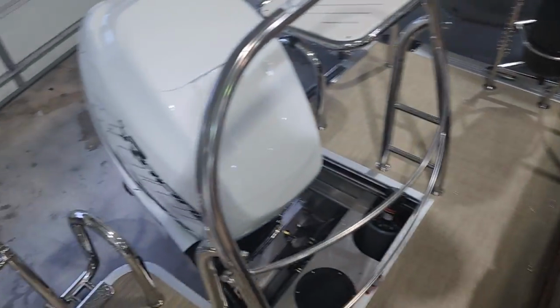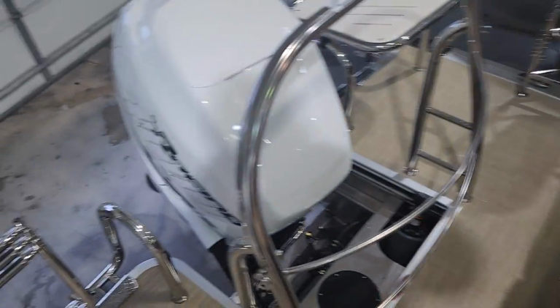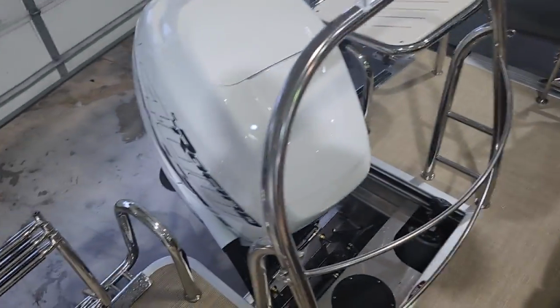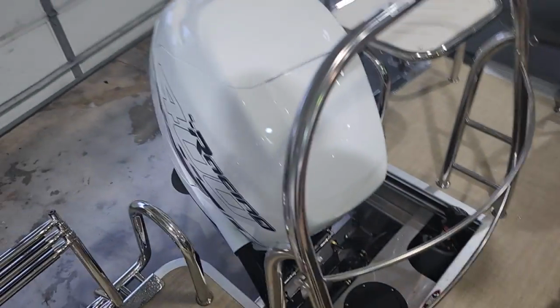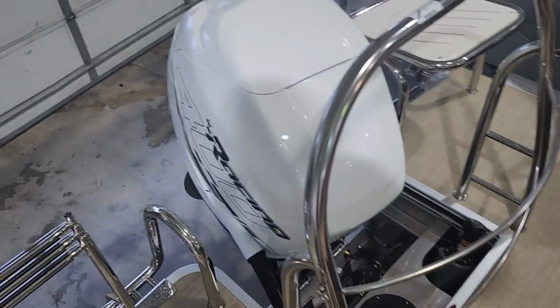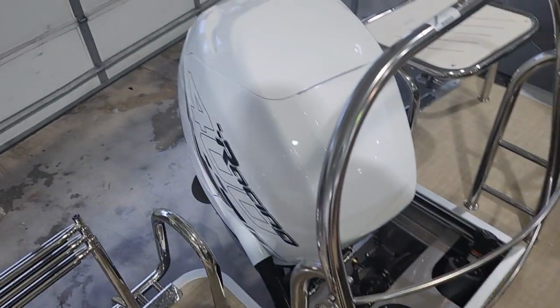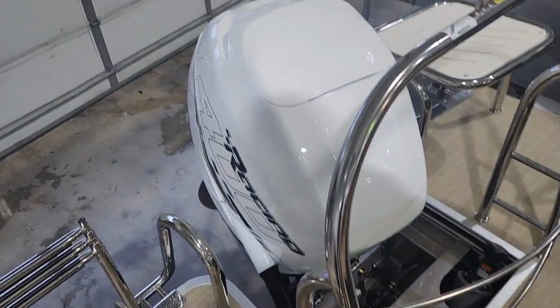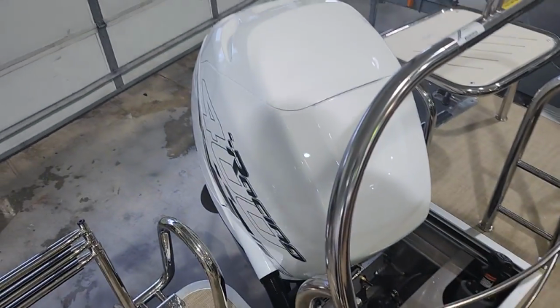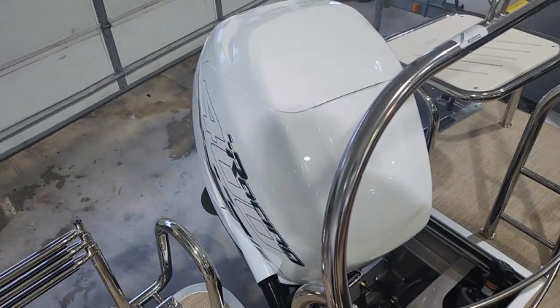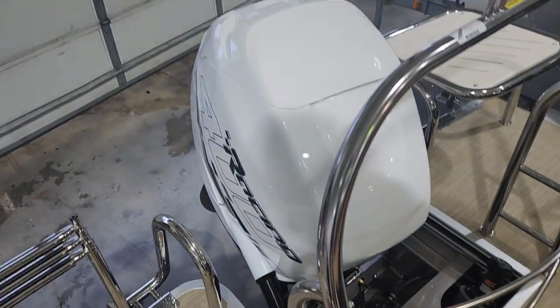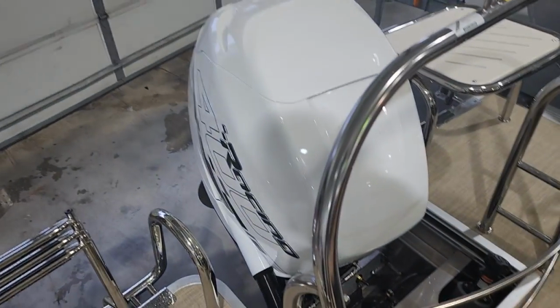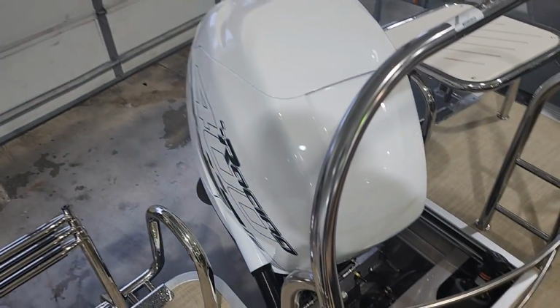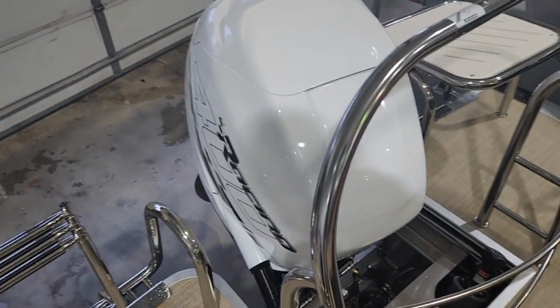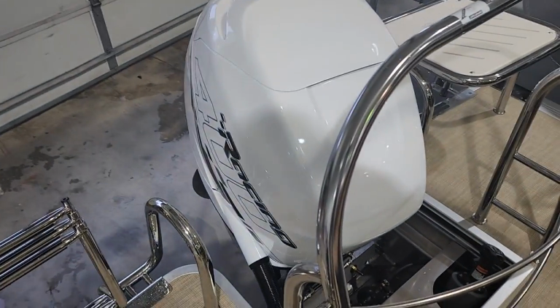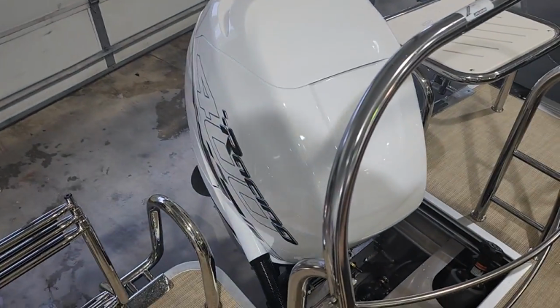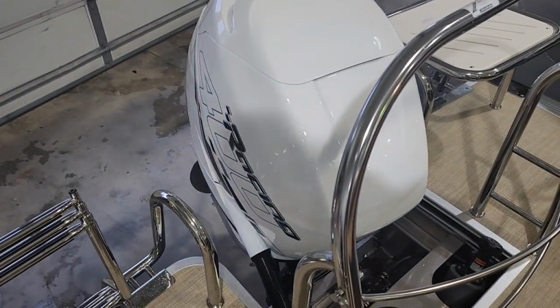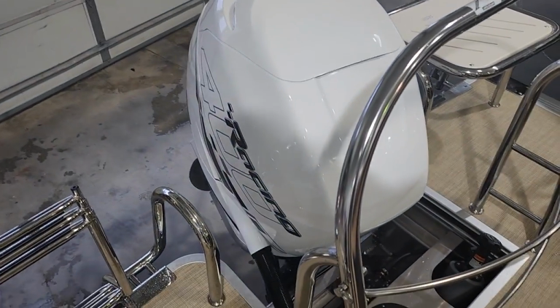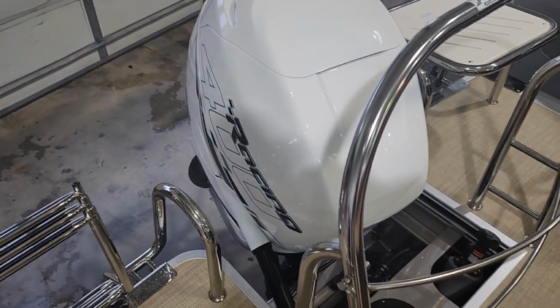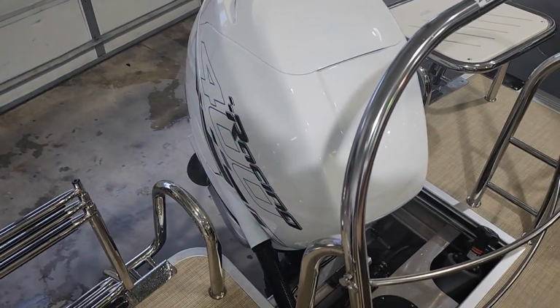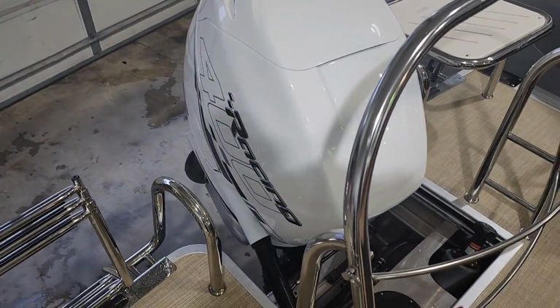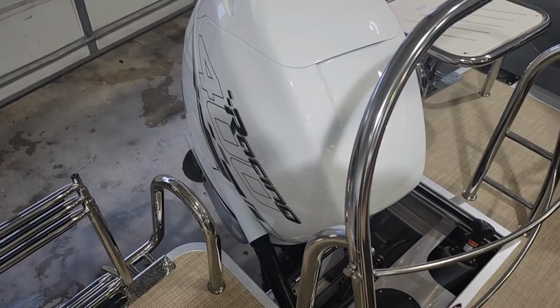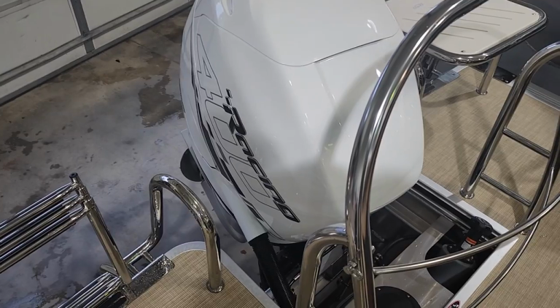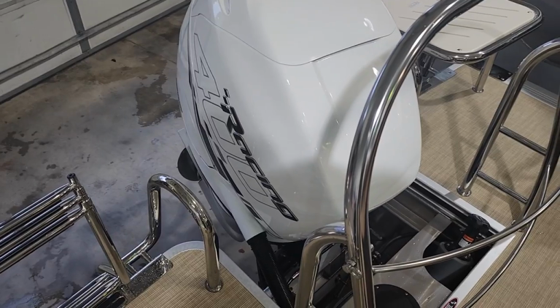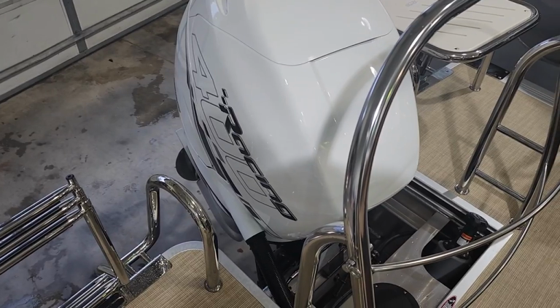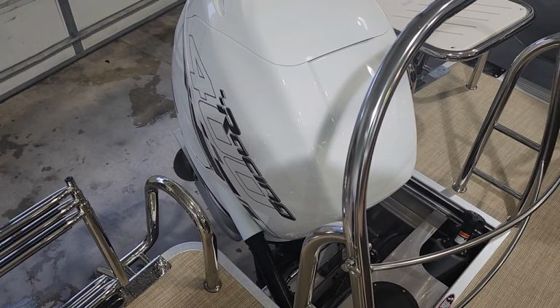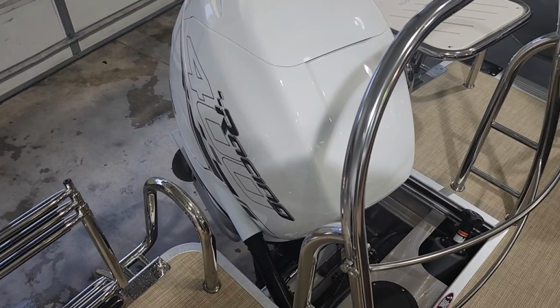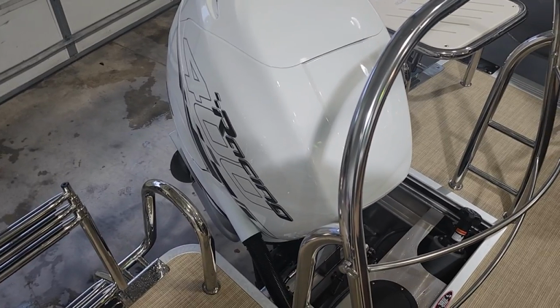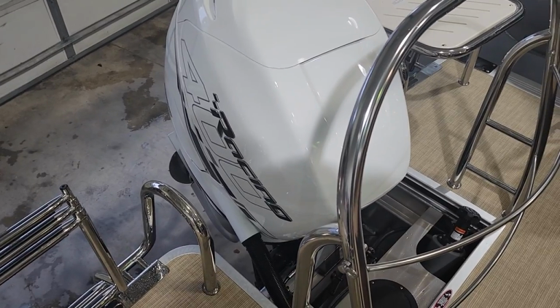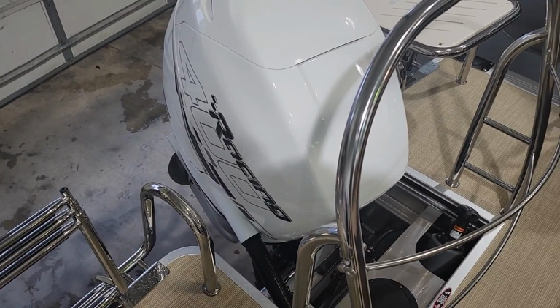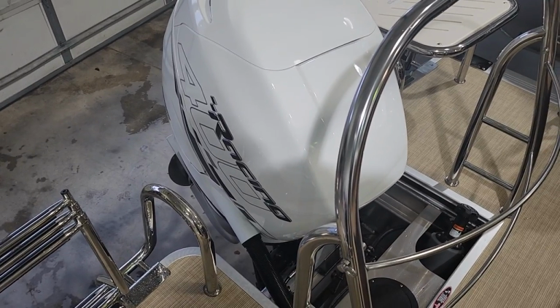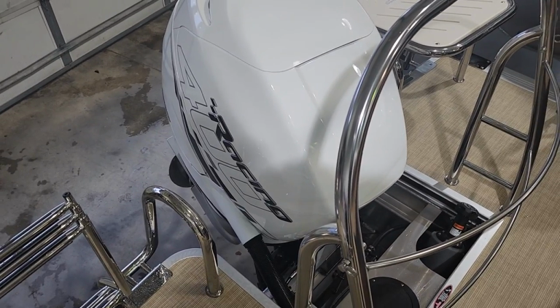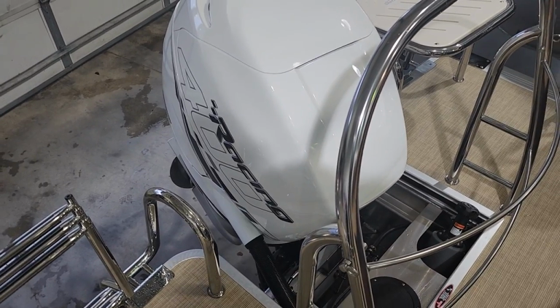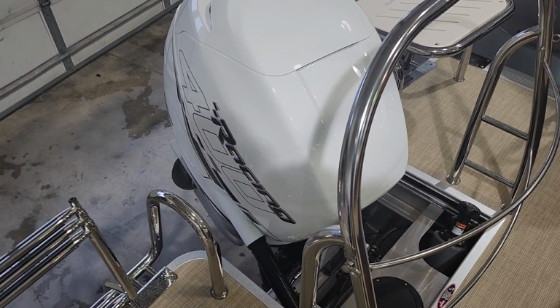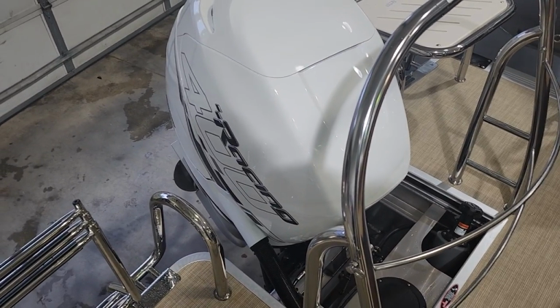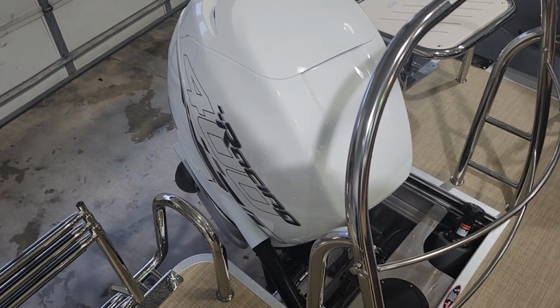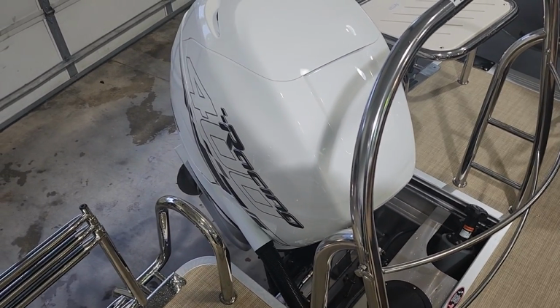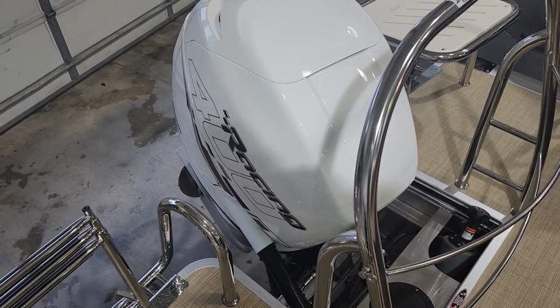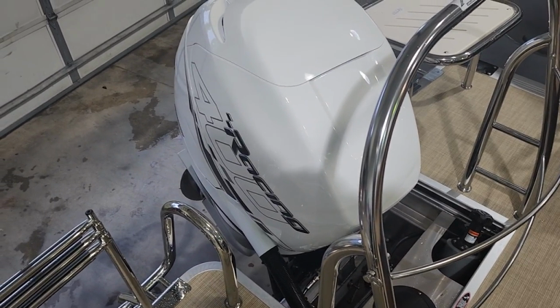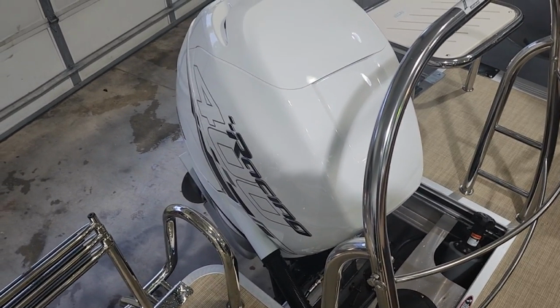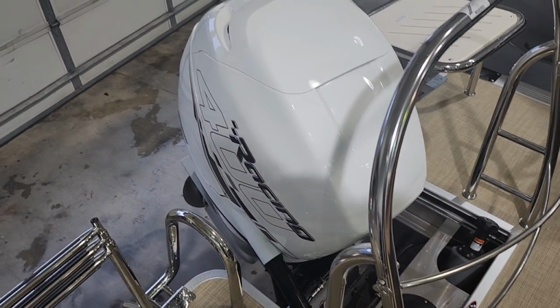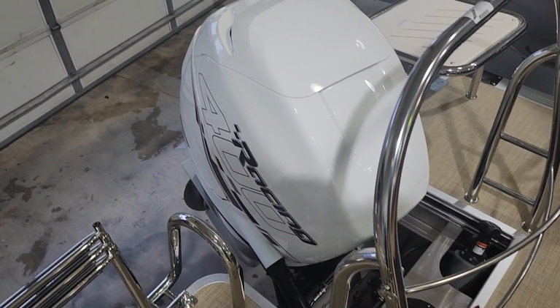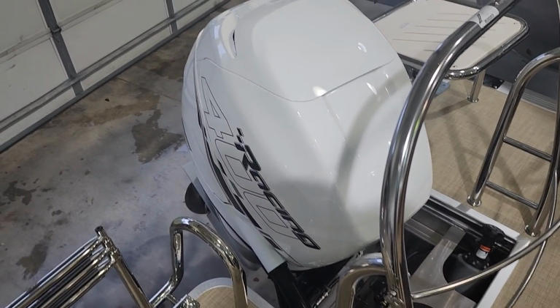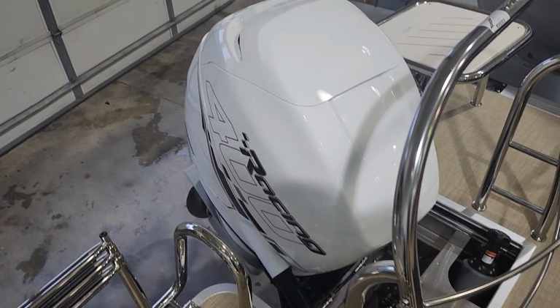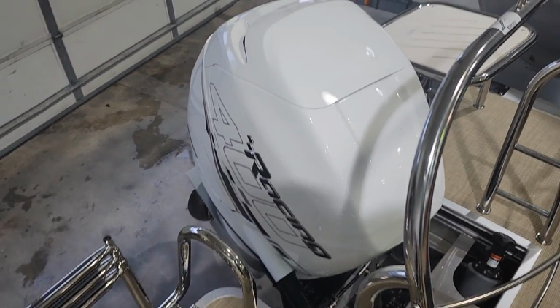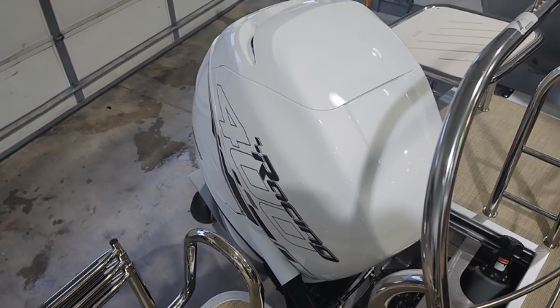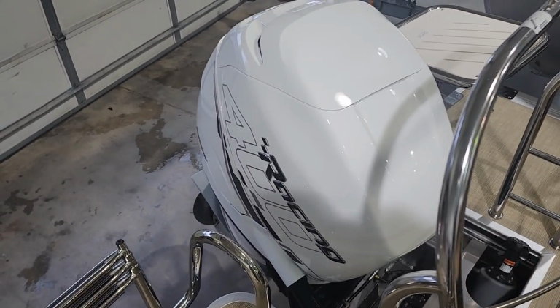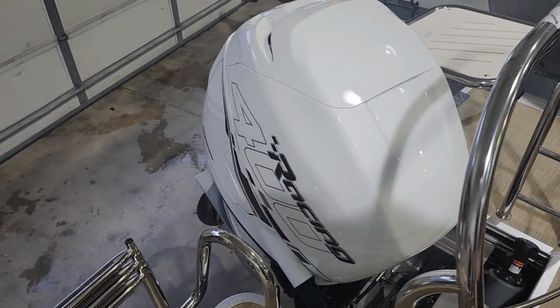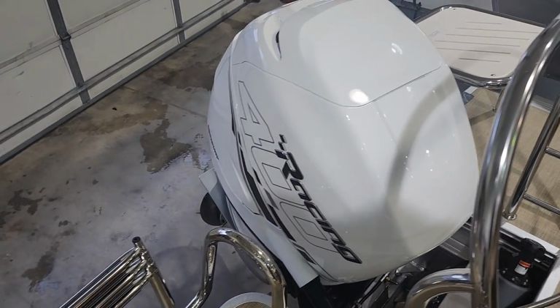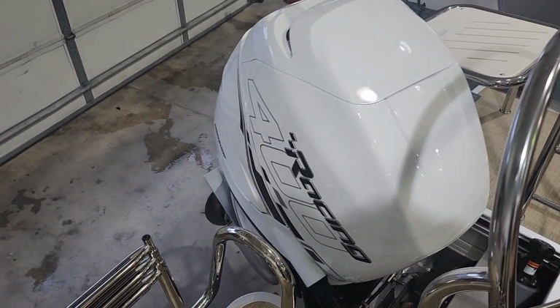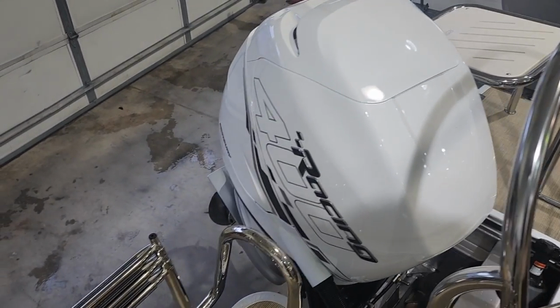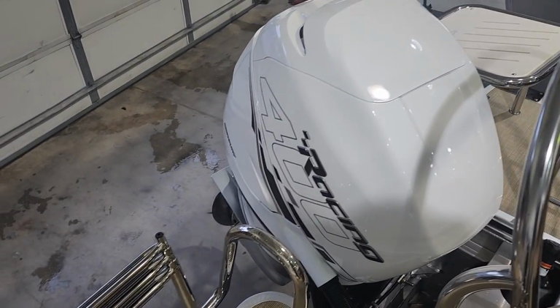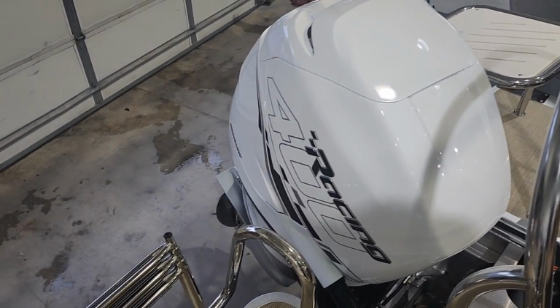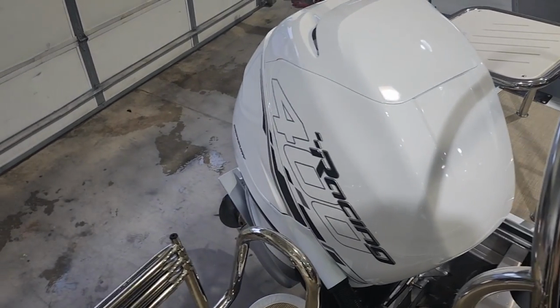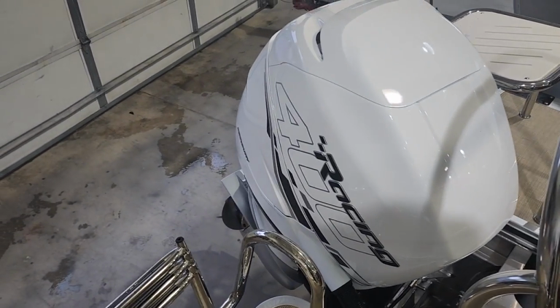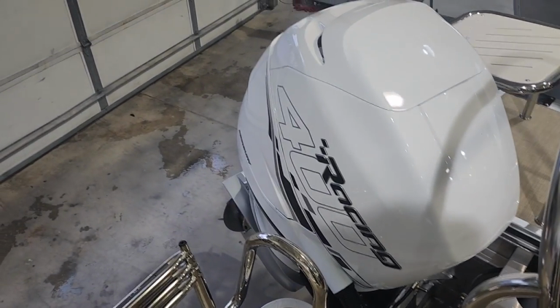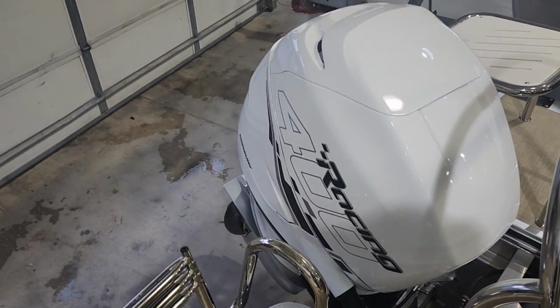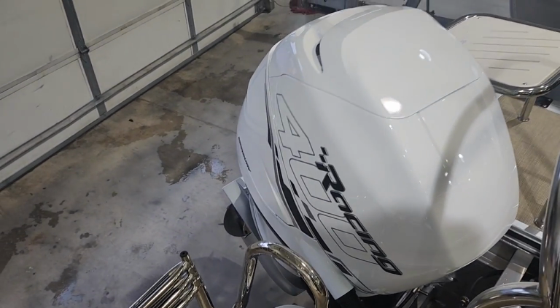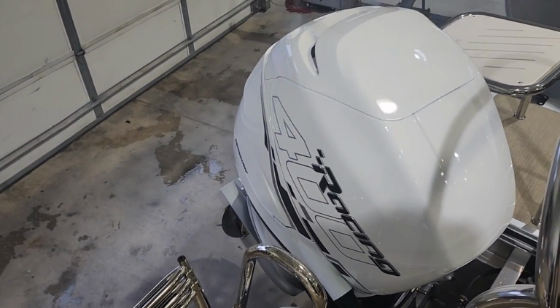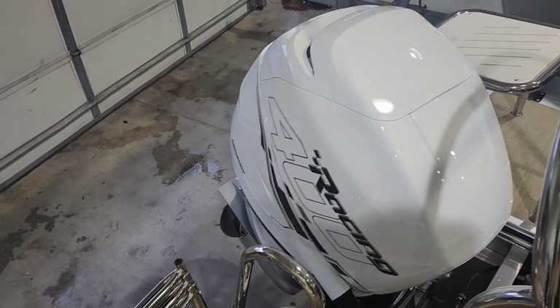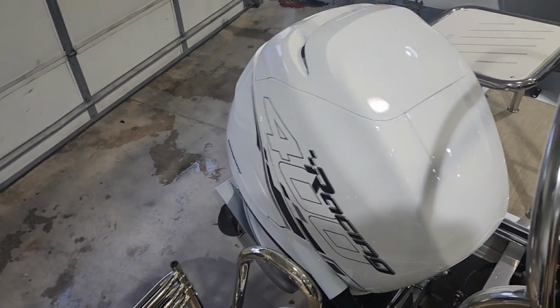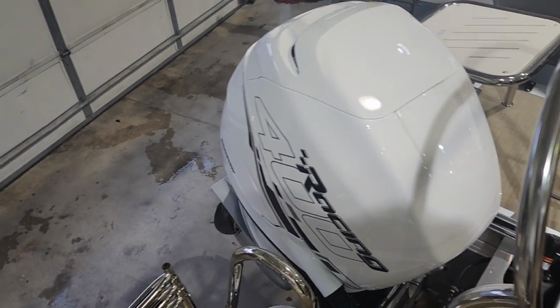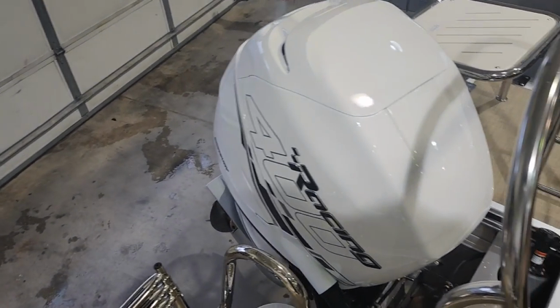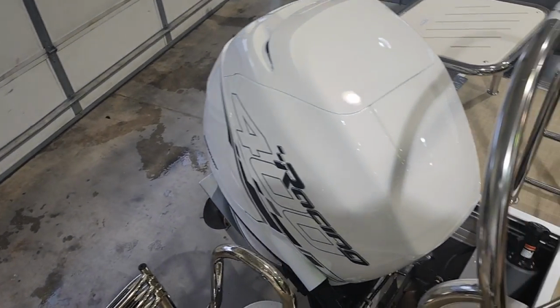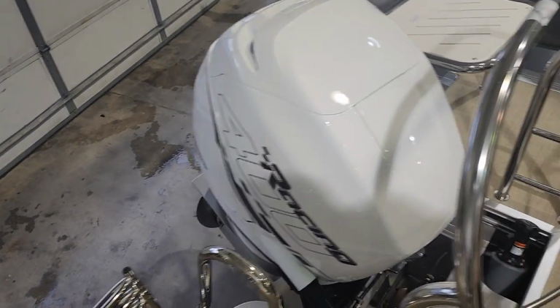This Grand Mariner is powered with a 400 Mercury racing engine. As you see, it's painted in the white color.